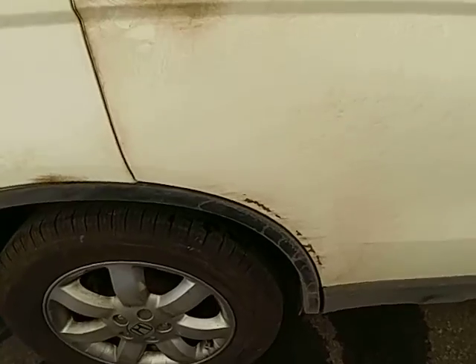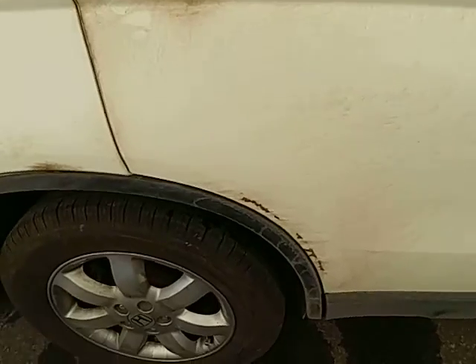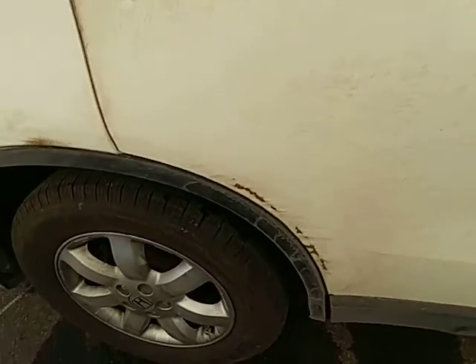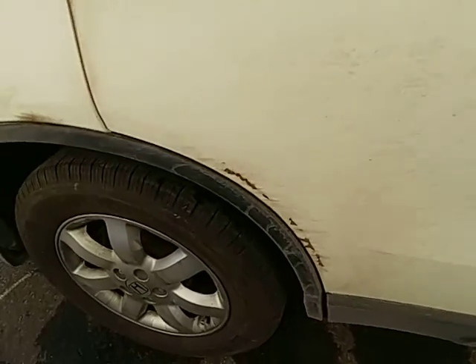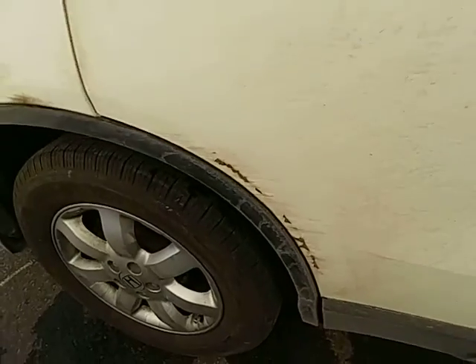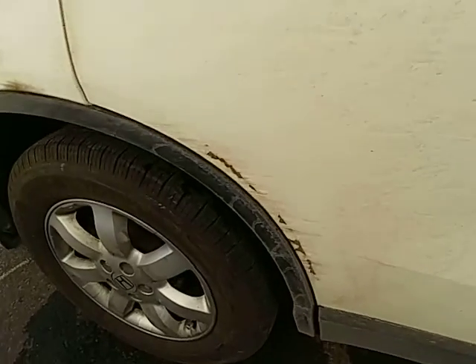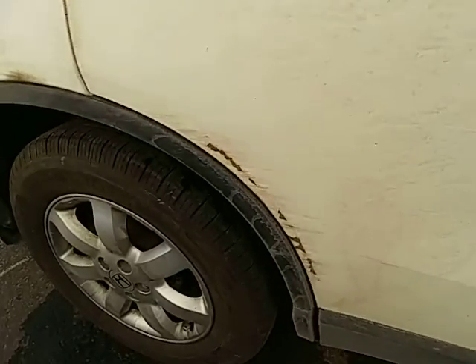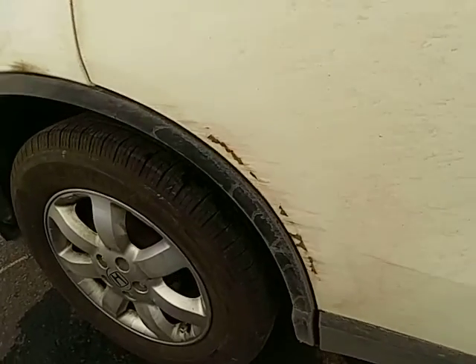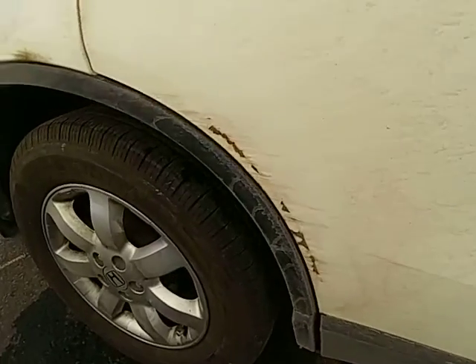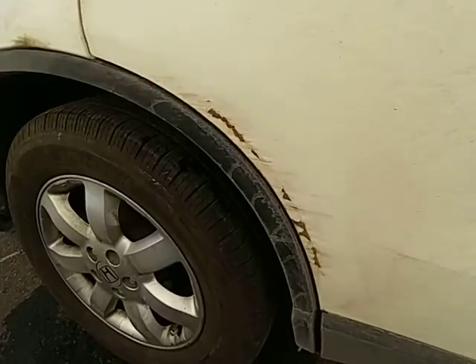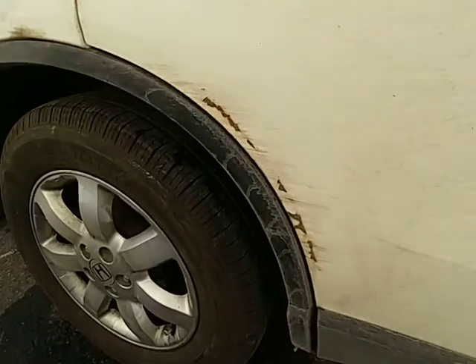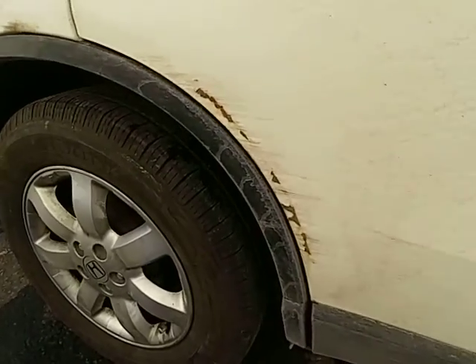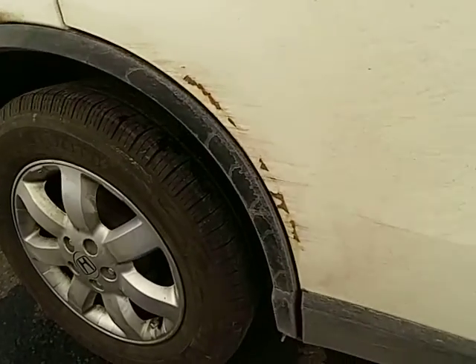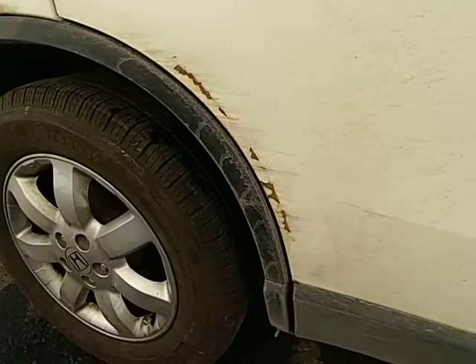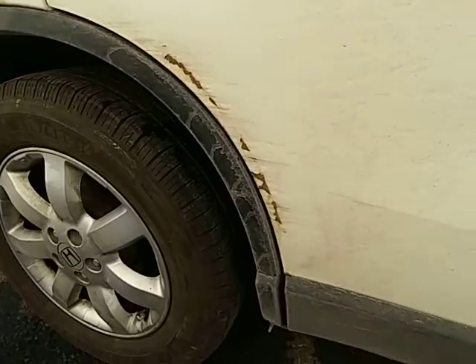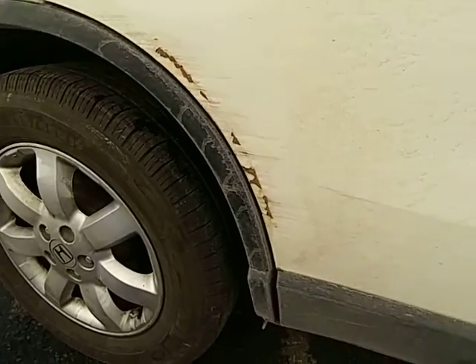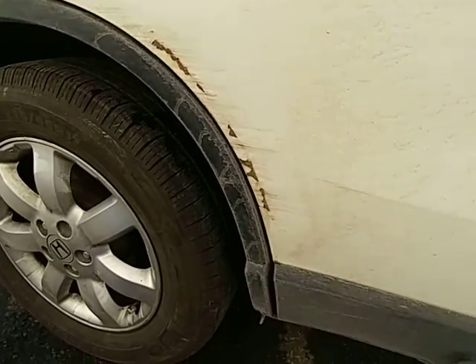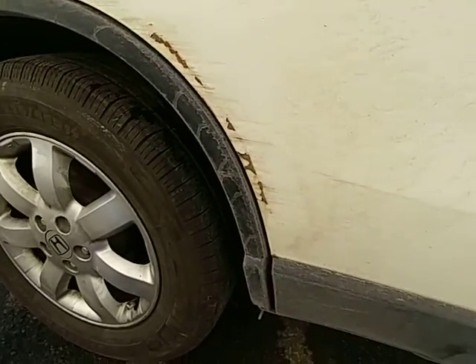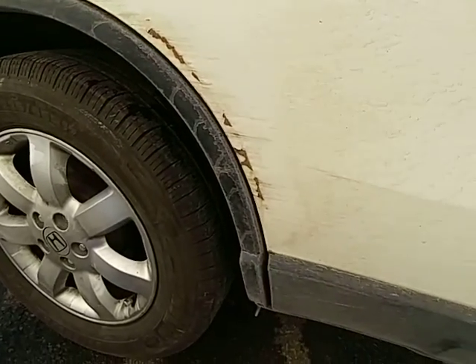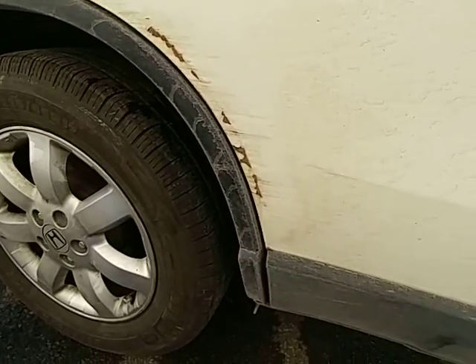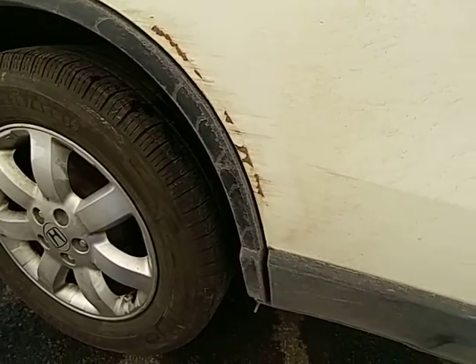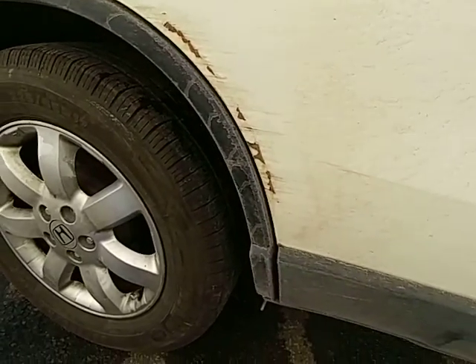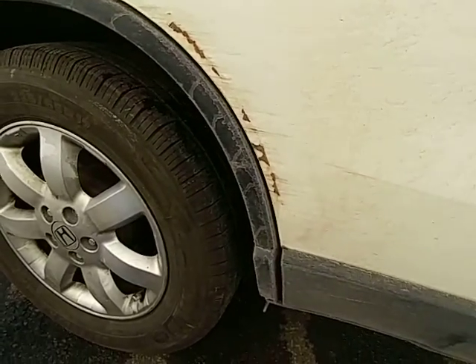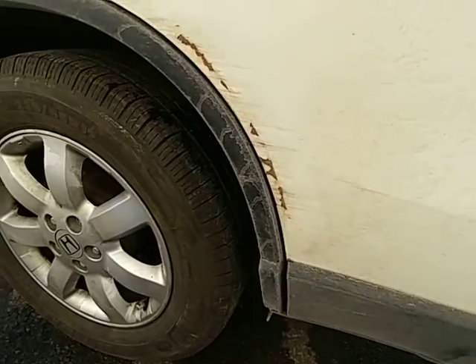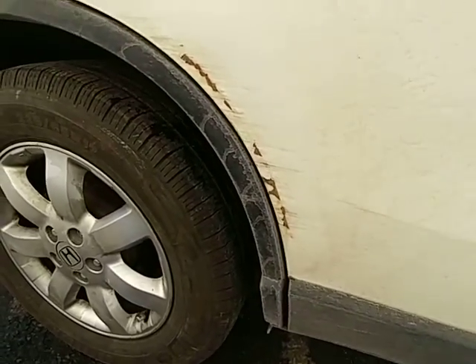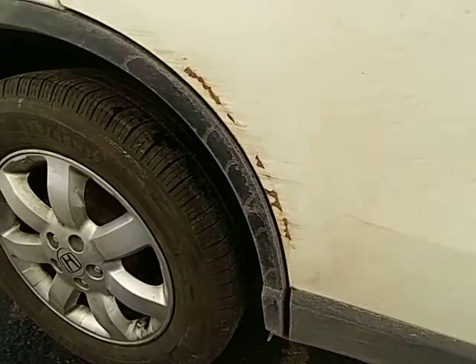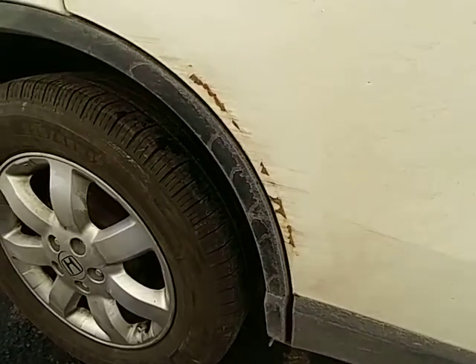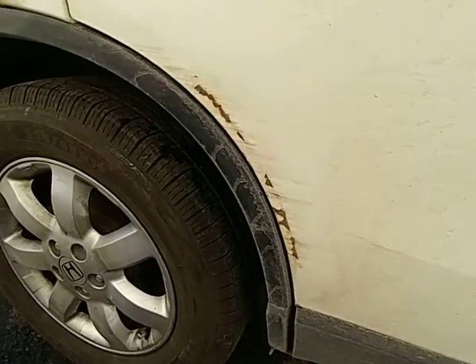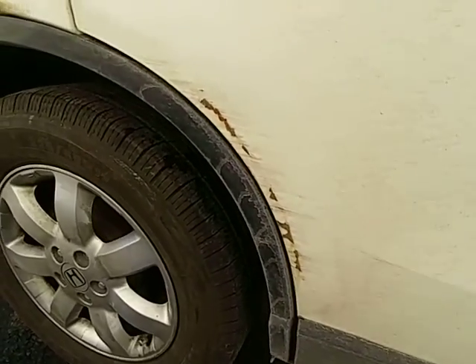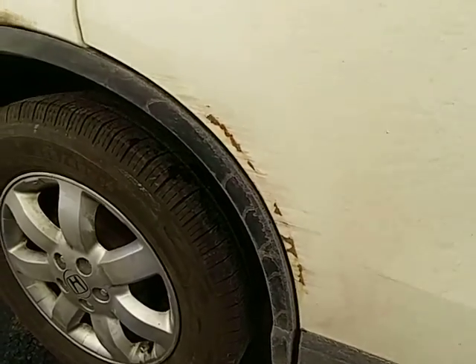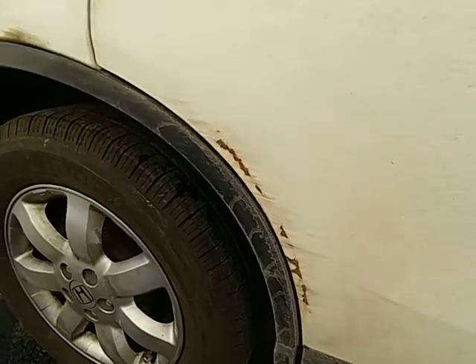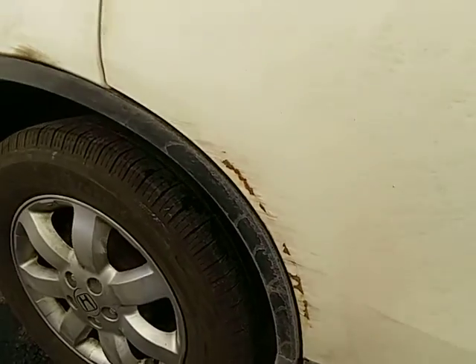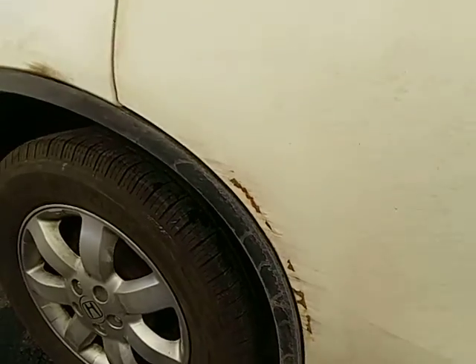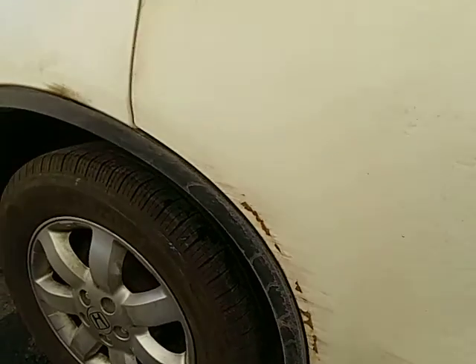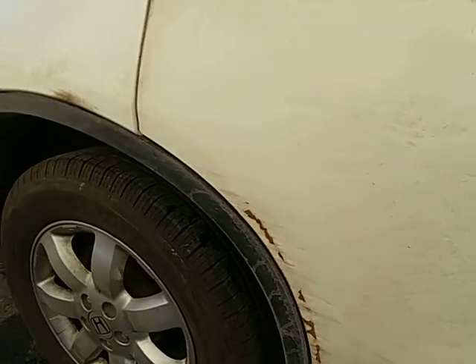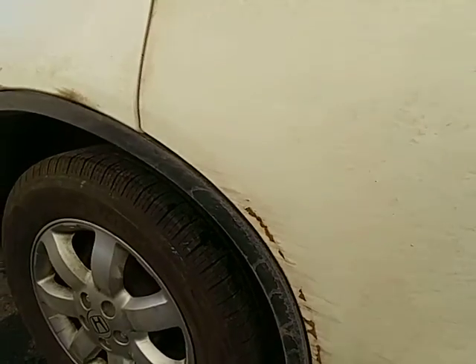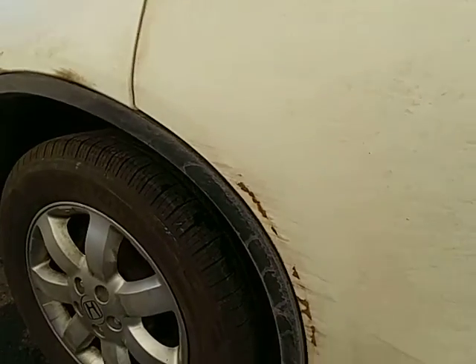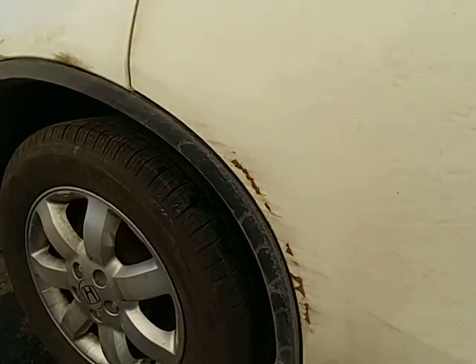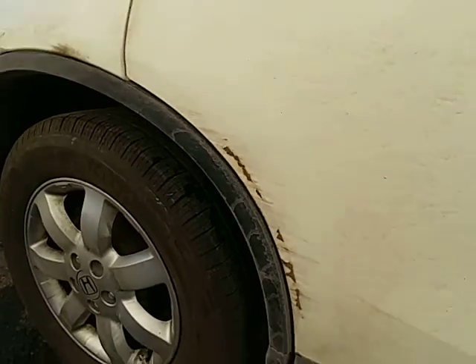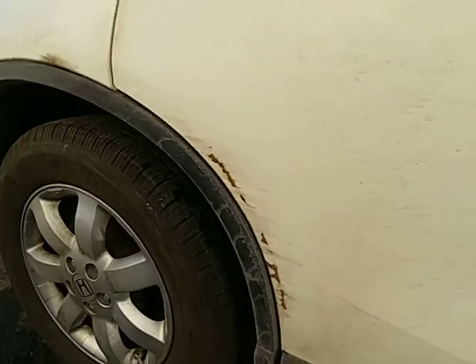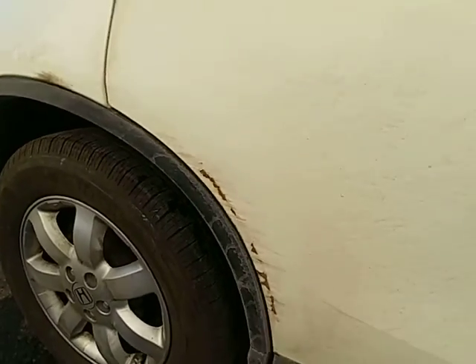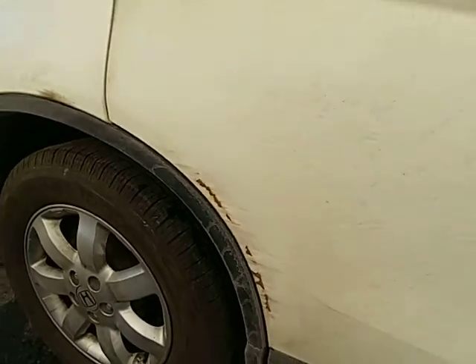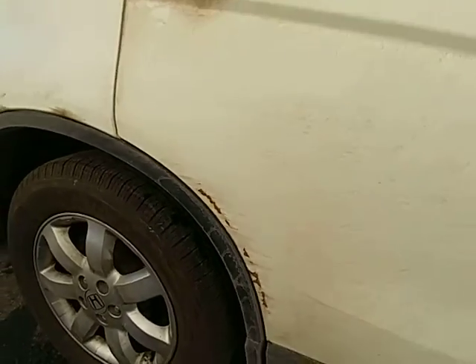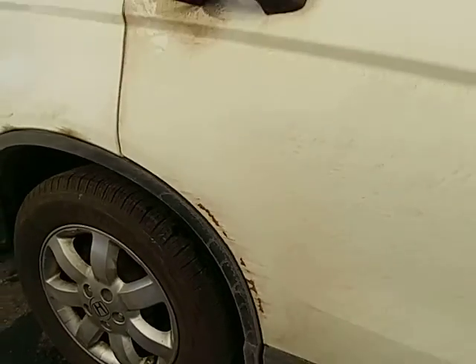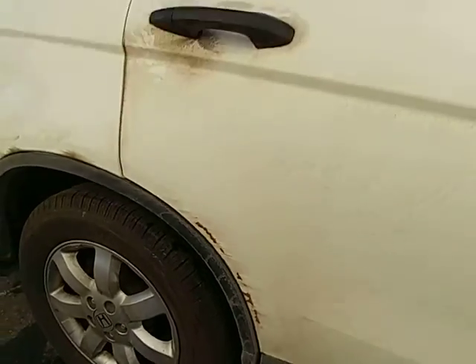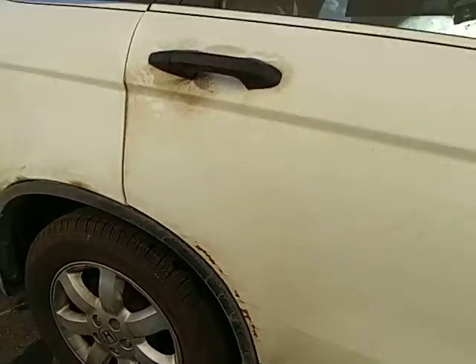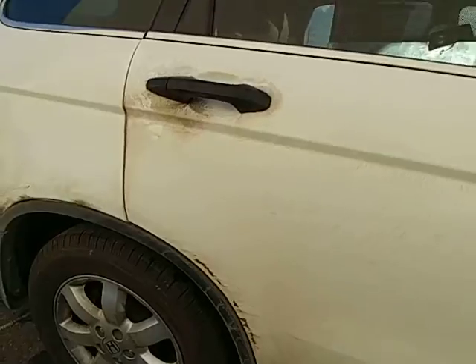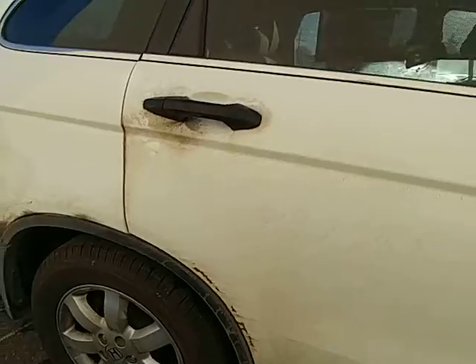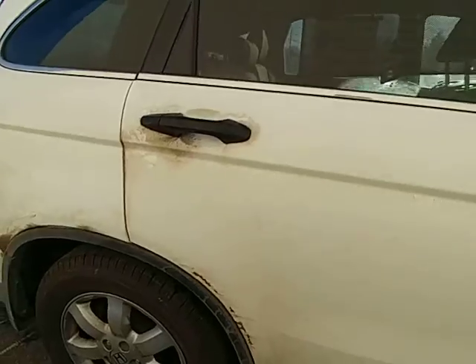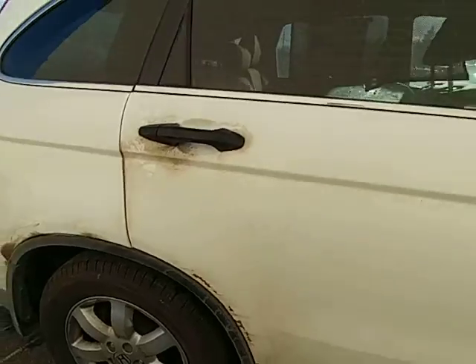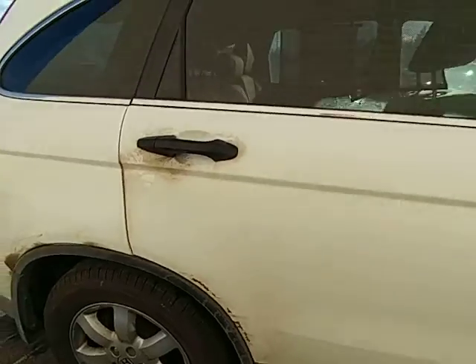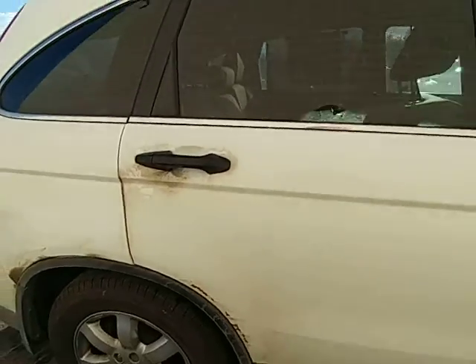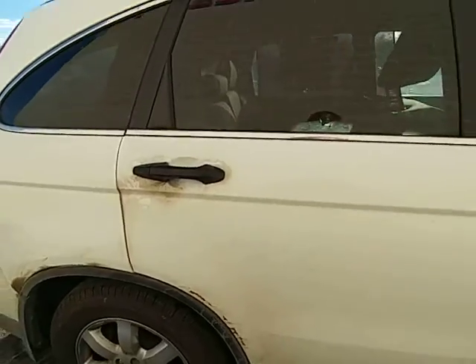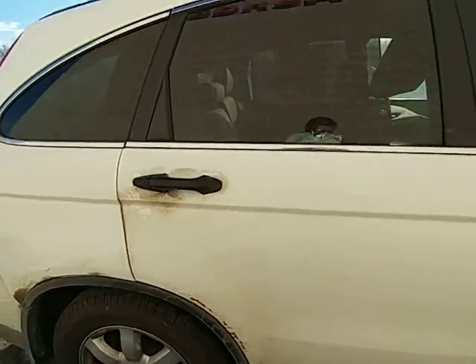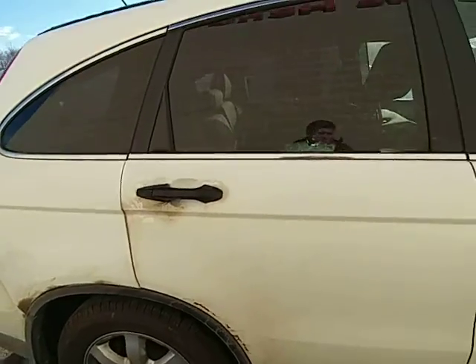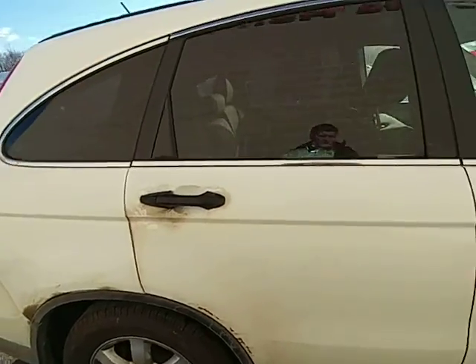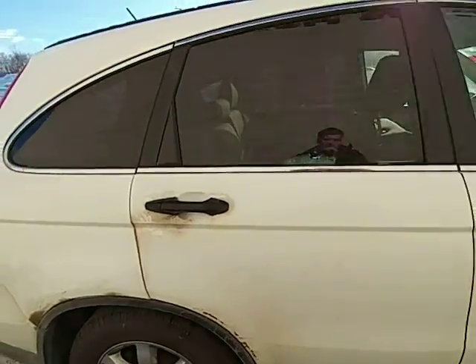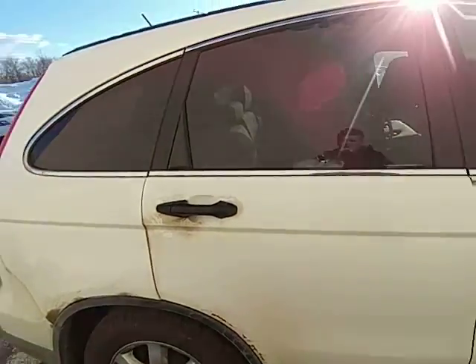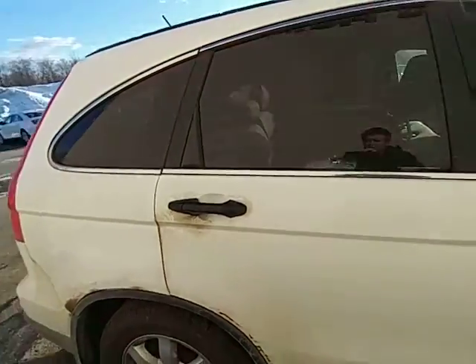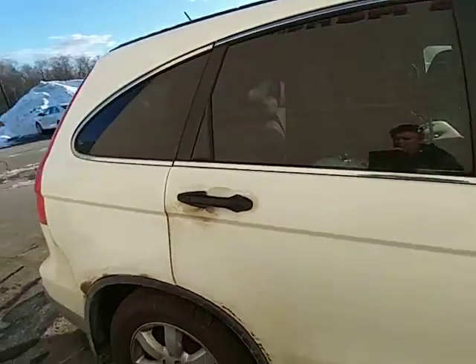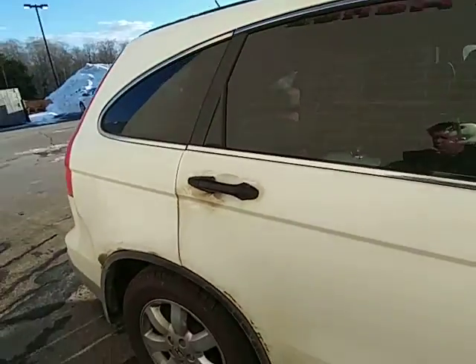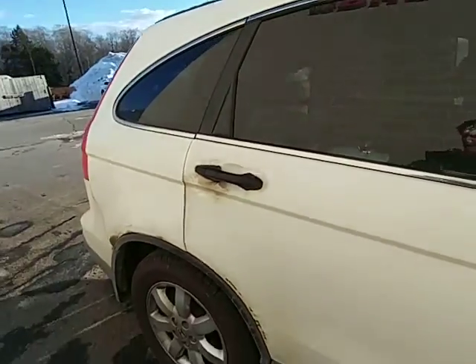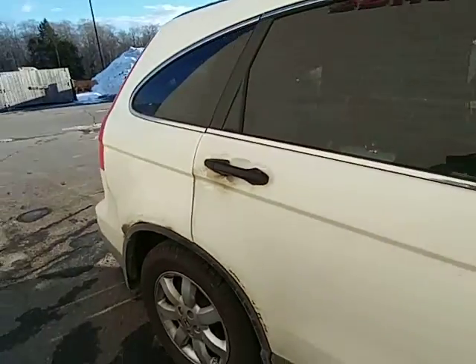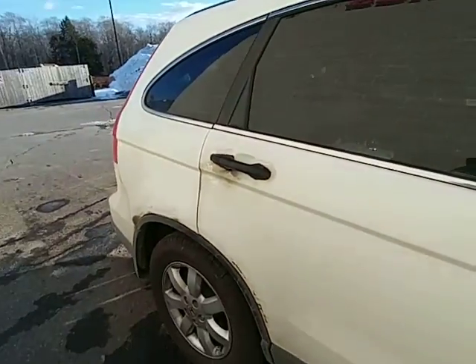The one thing I did notice is right here on the rear passenger door, there's a bit of a scuff to the paint. We'll get that fixed for you as well.